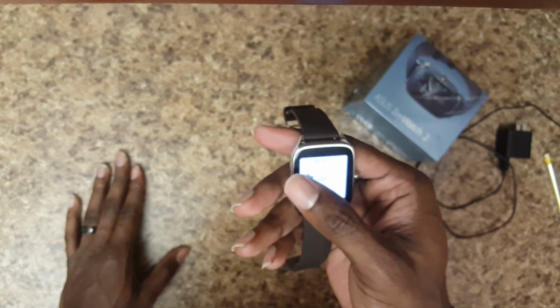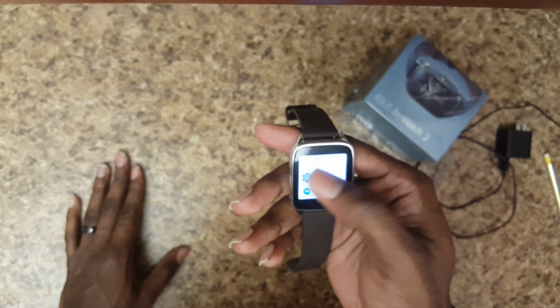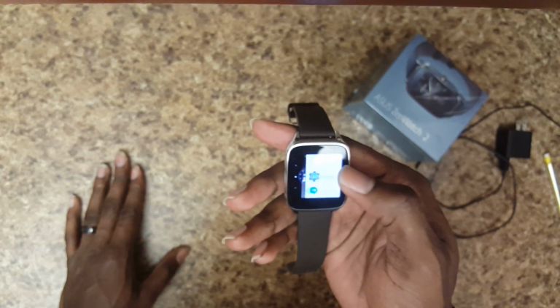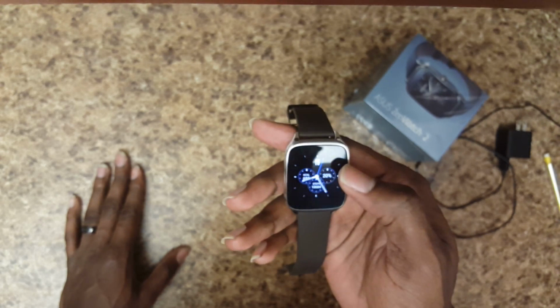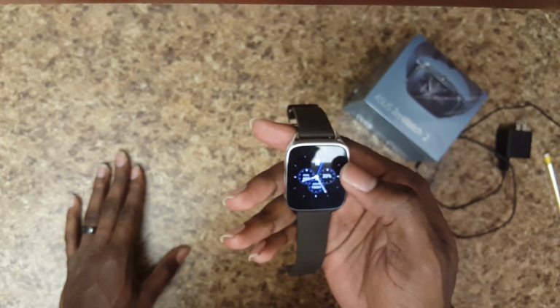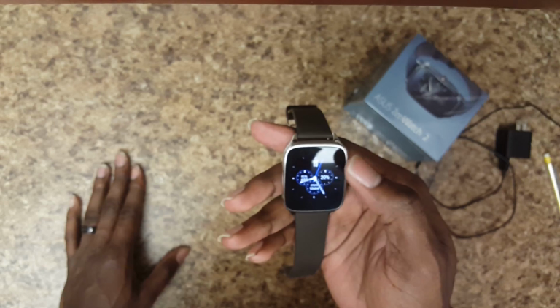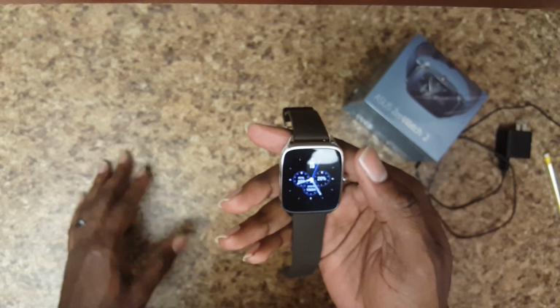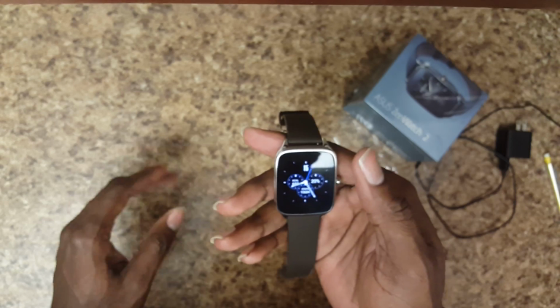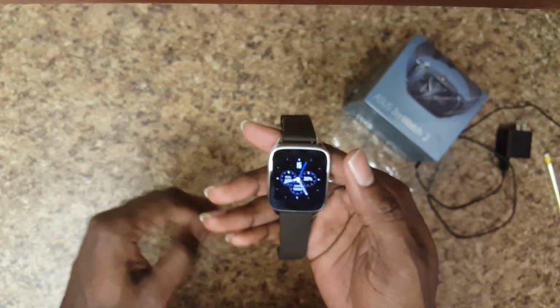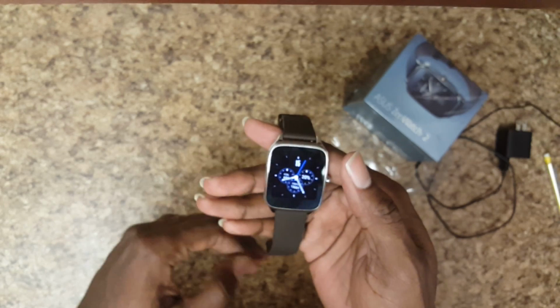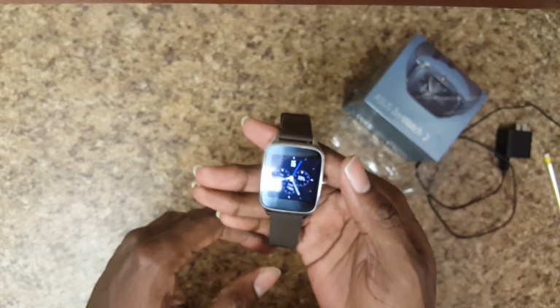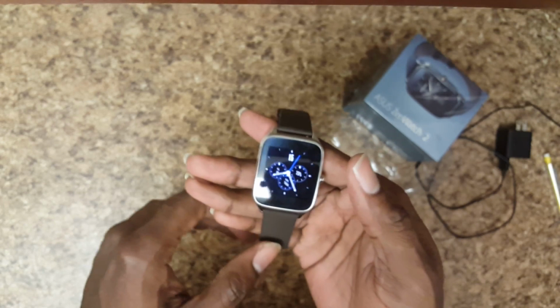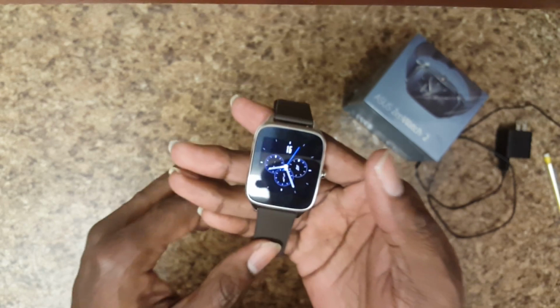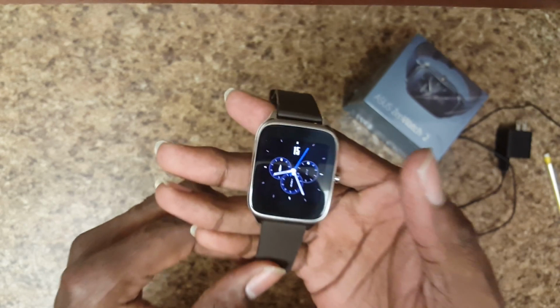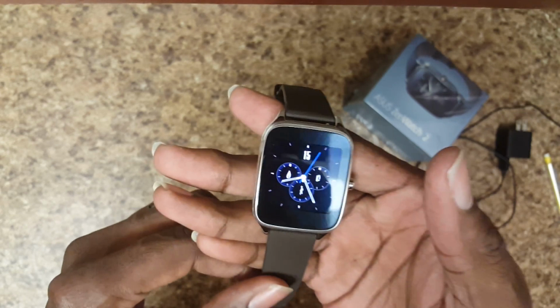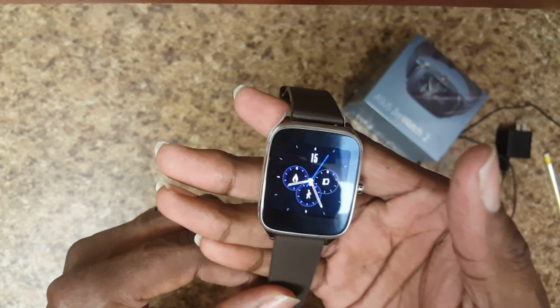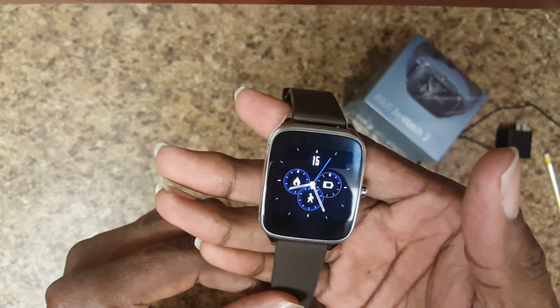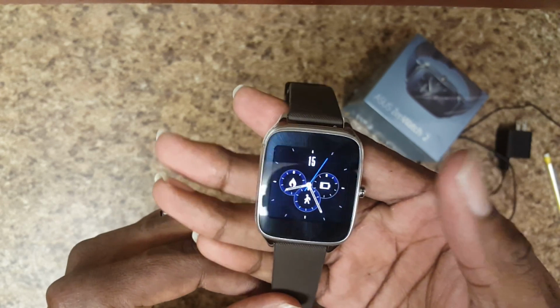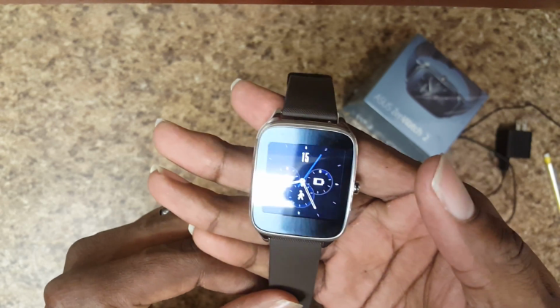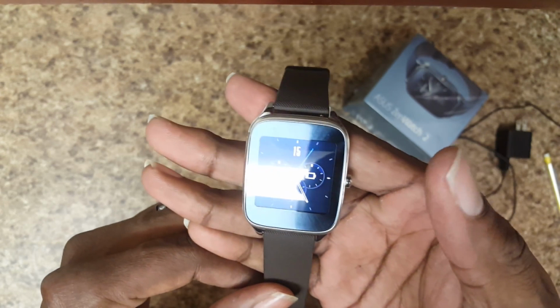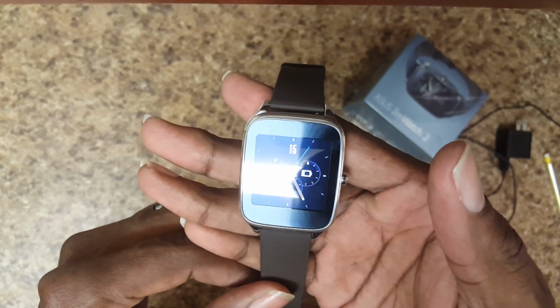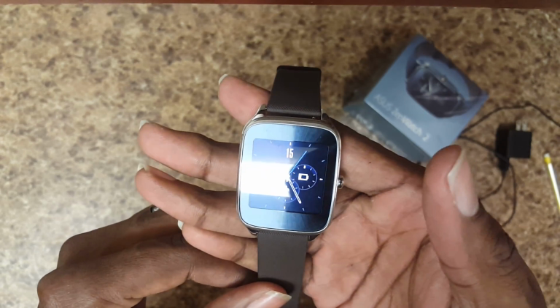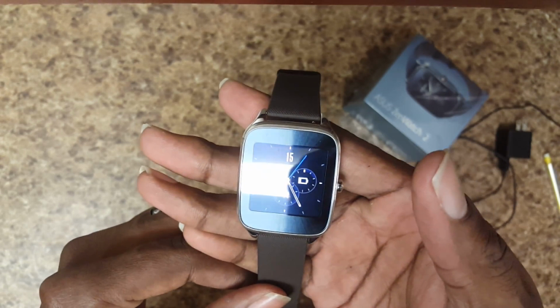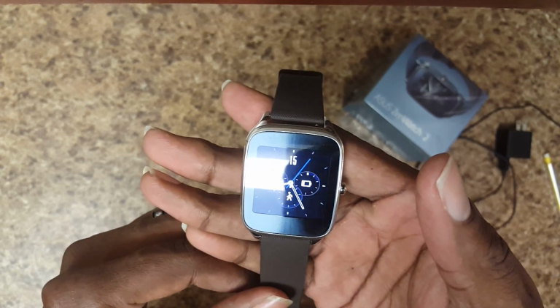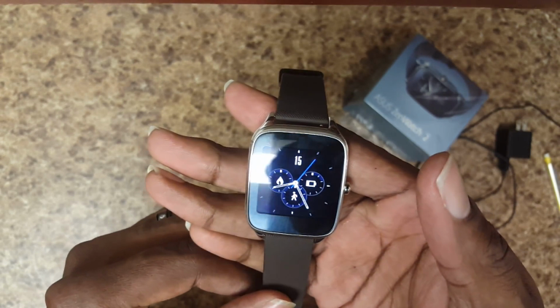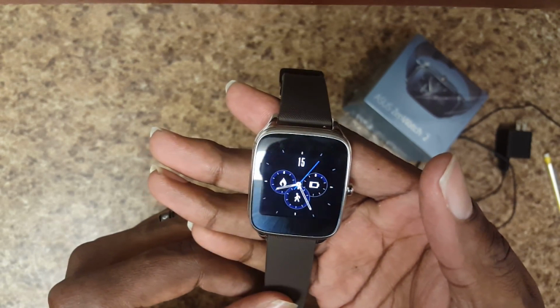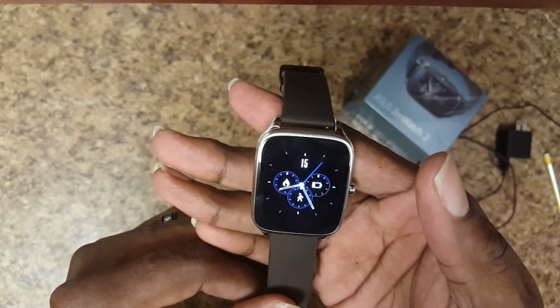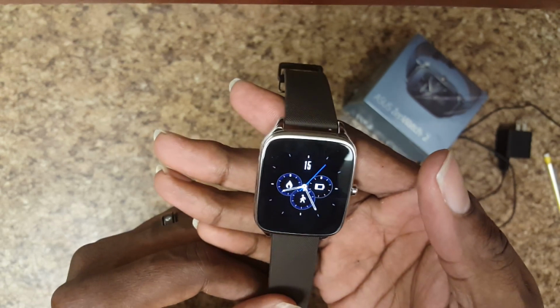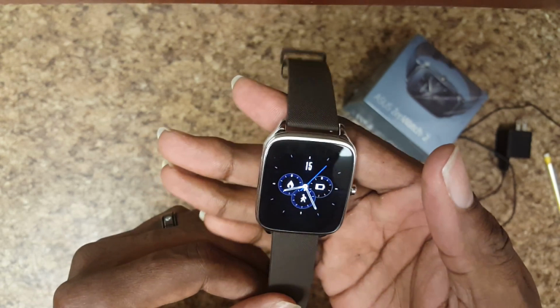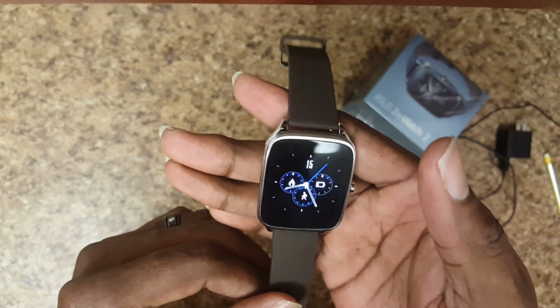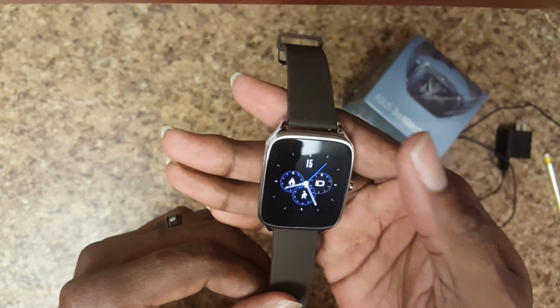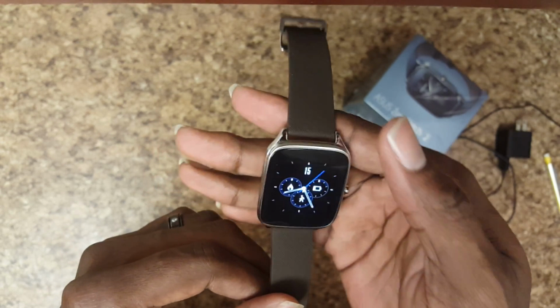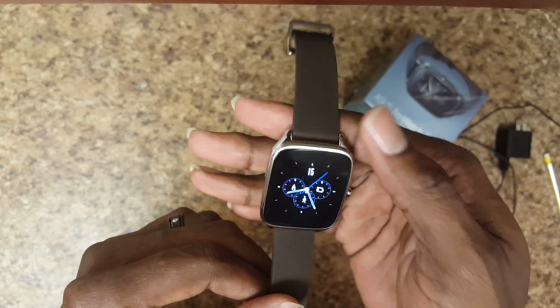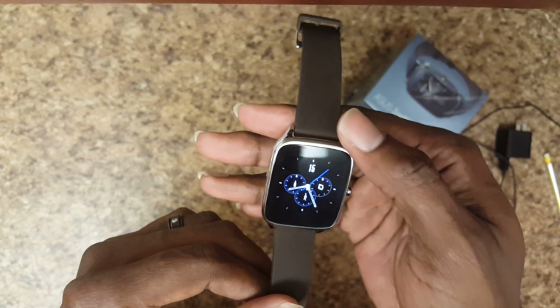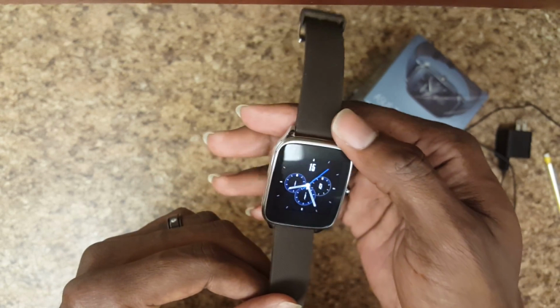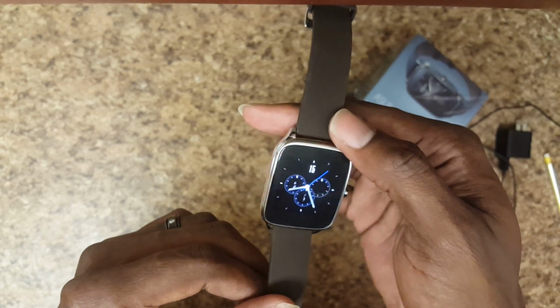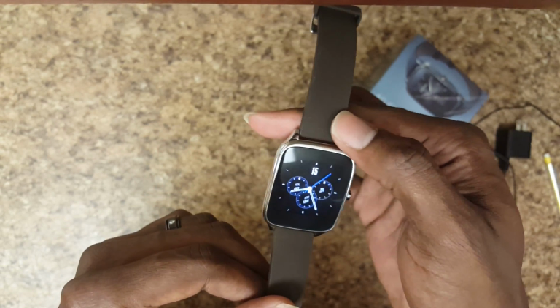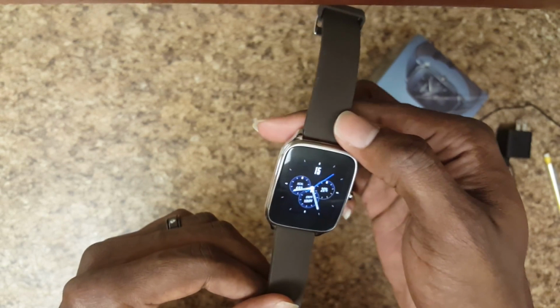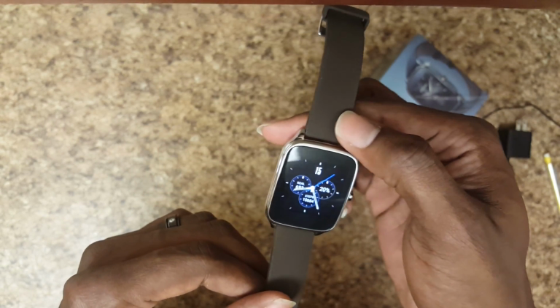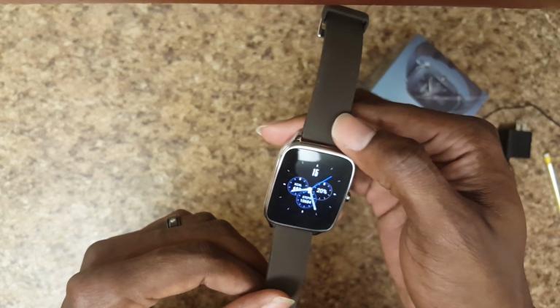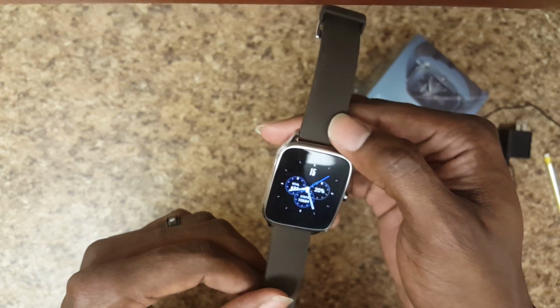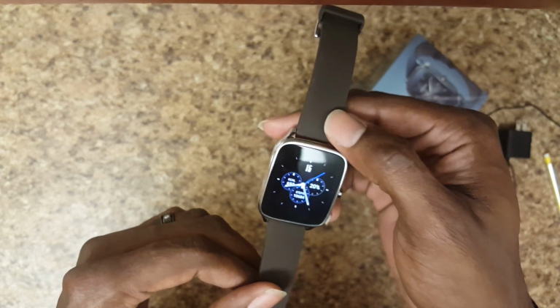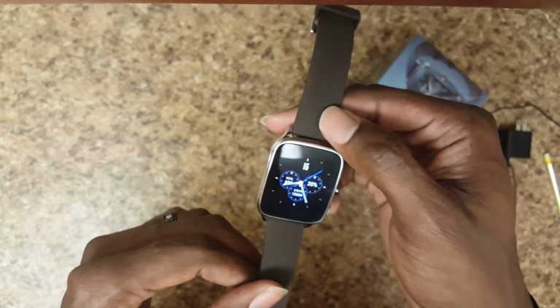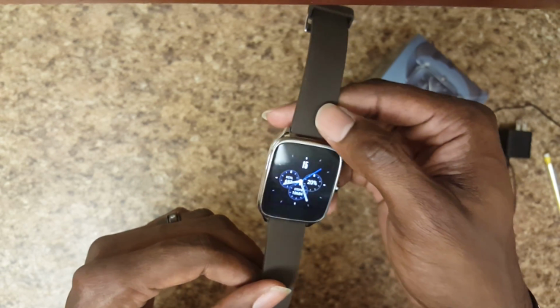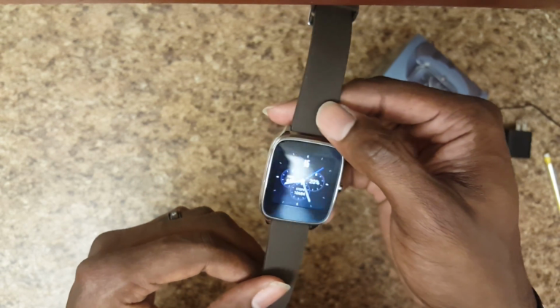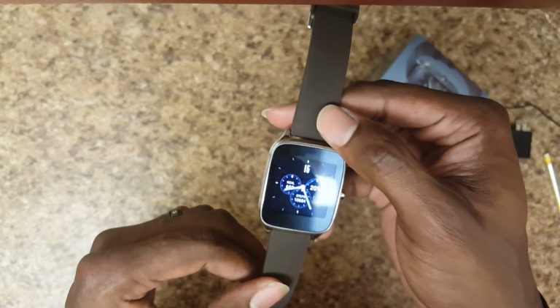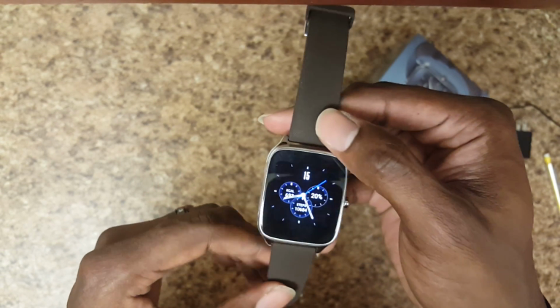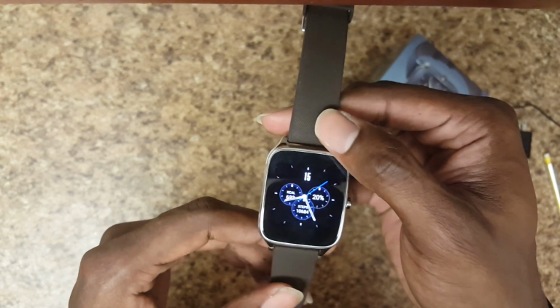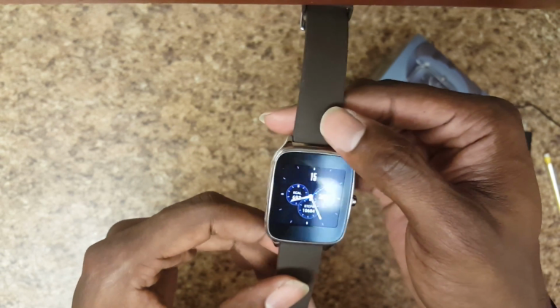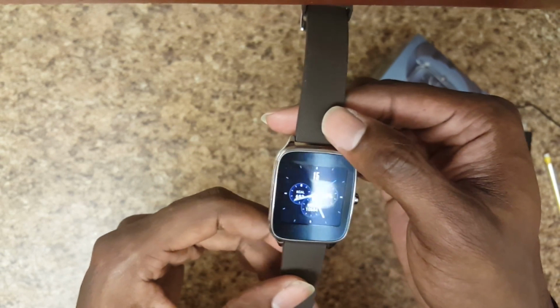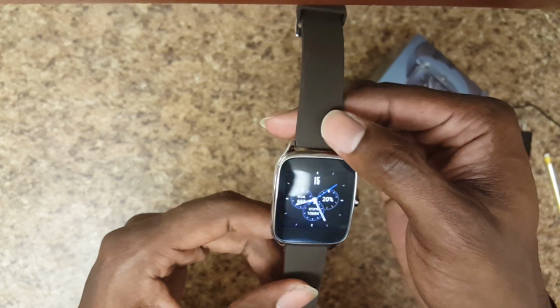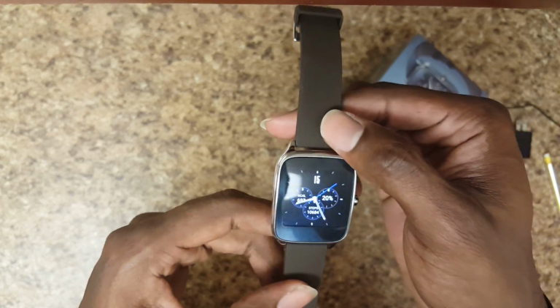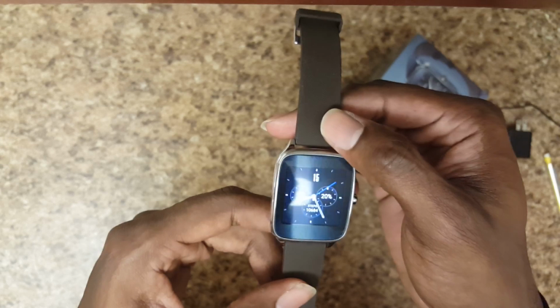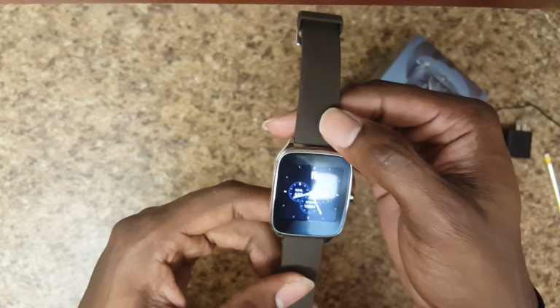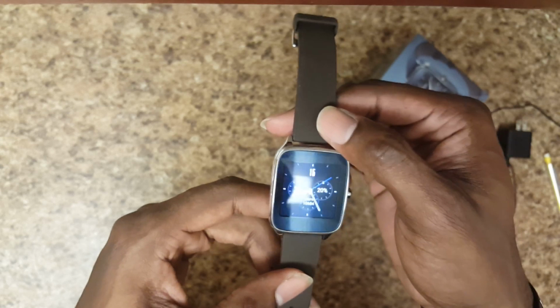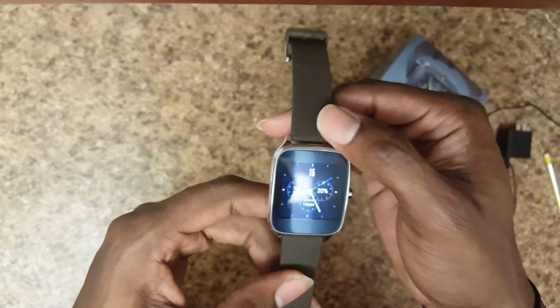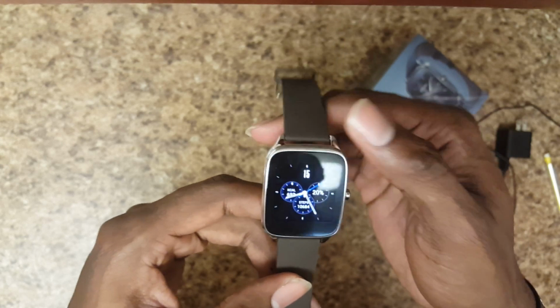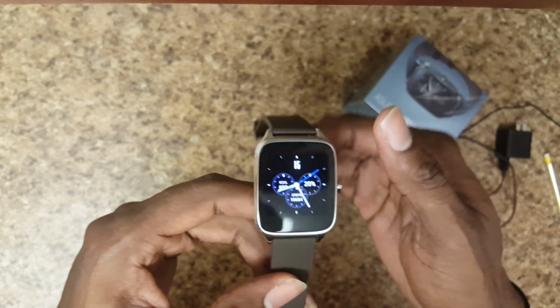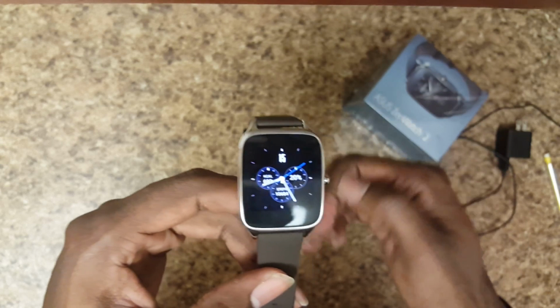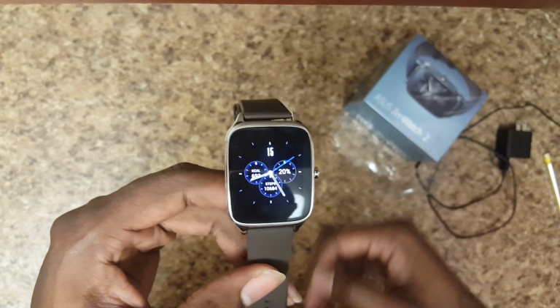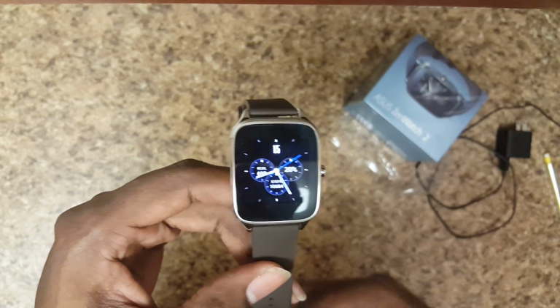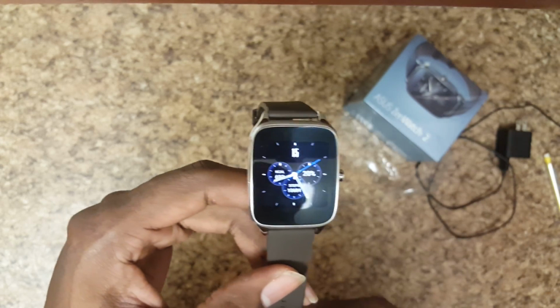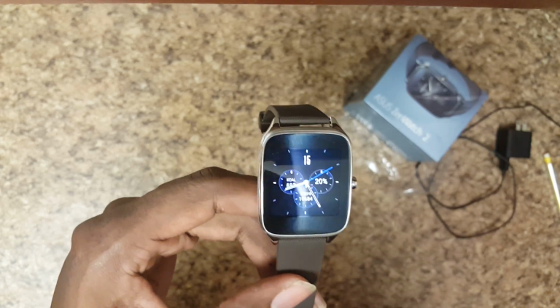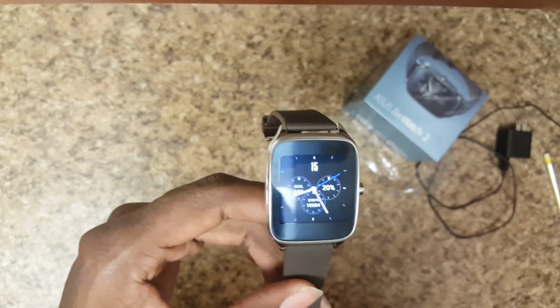It just kind of lagged out on me right now on the screen — I guess that looks bad — but that's not something it does a lot of the time.